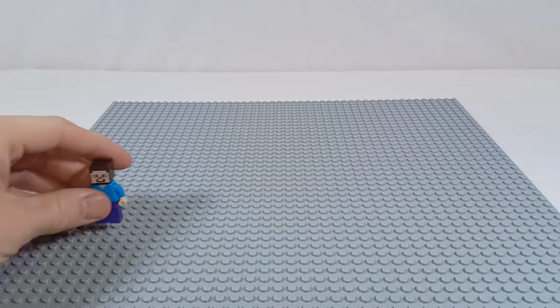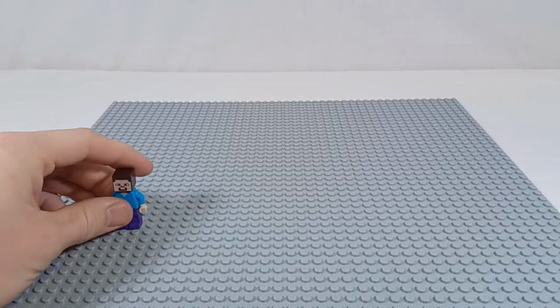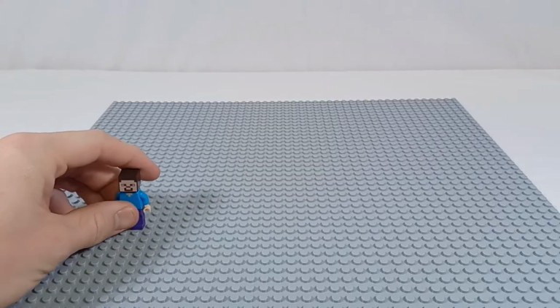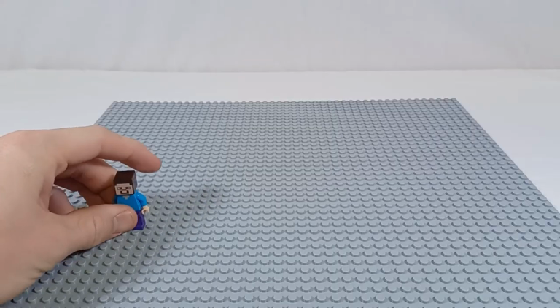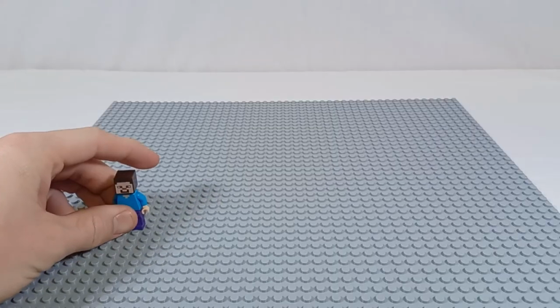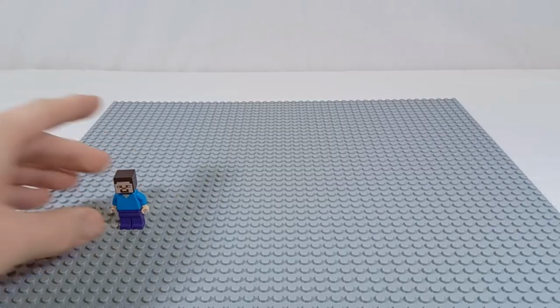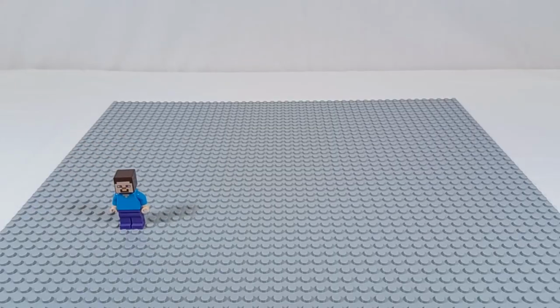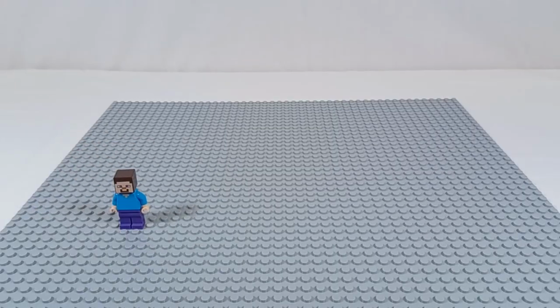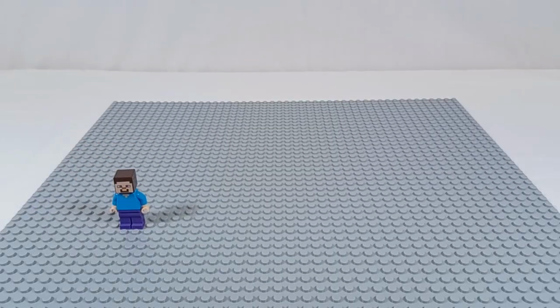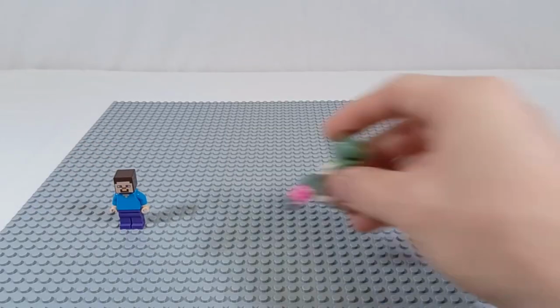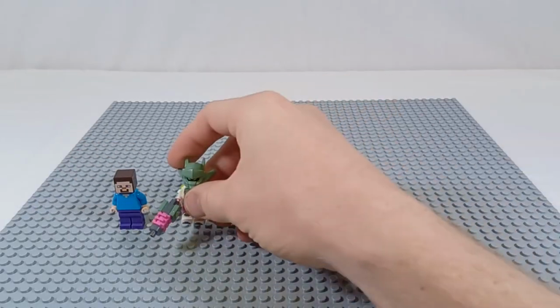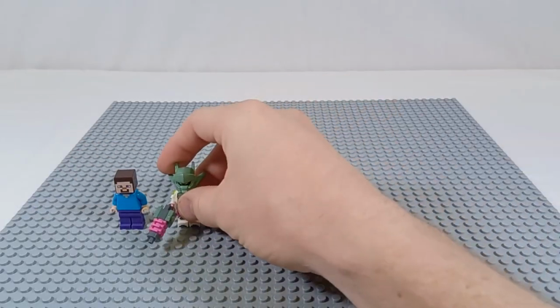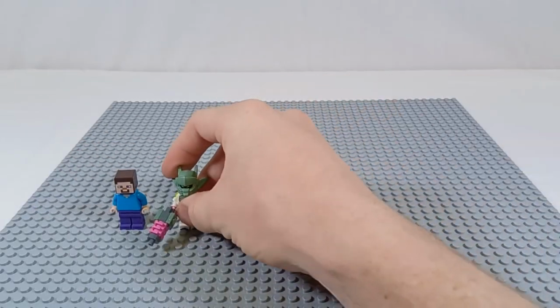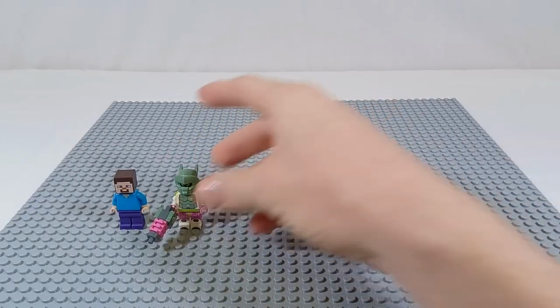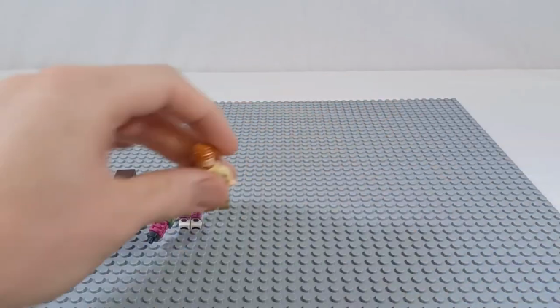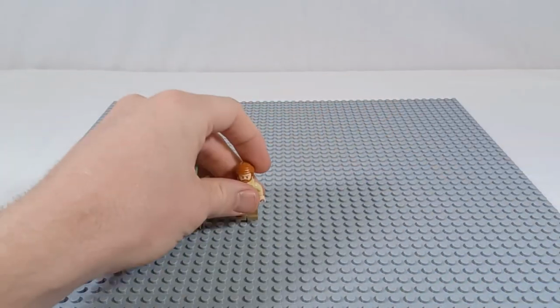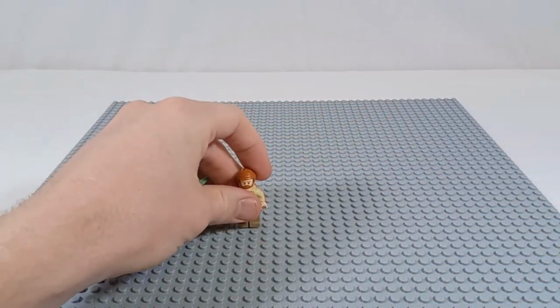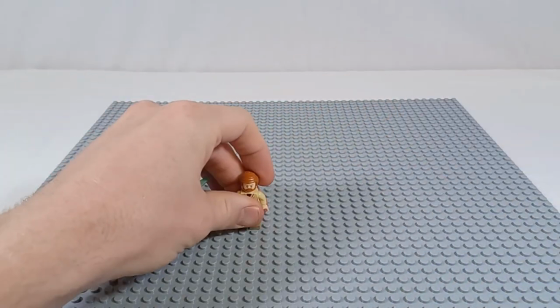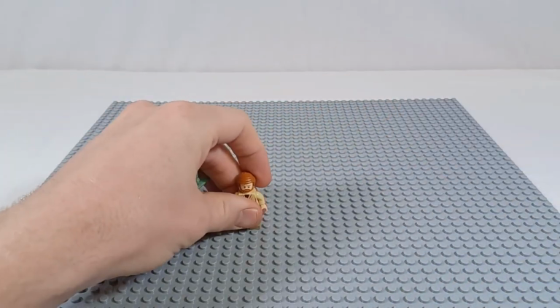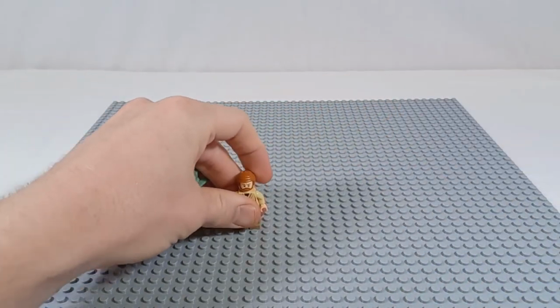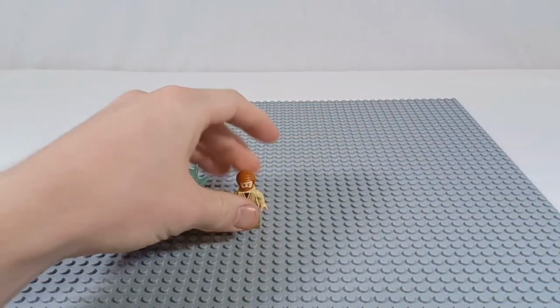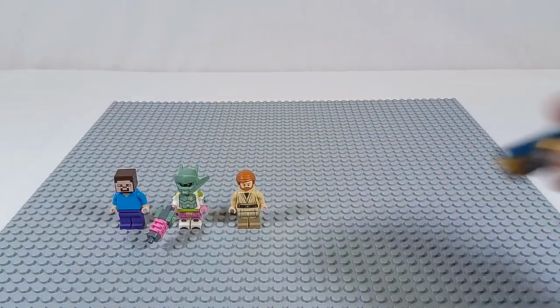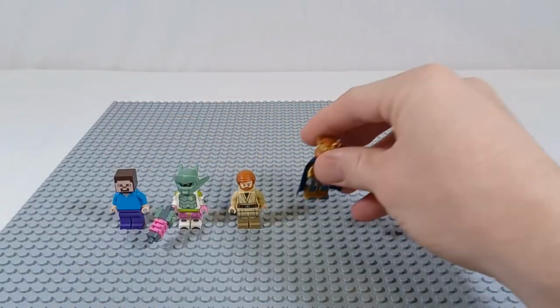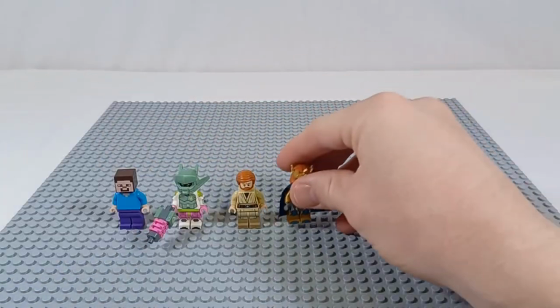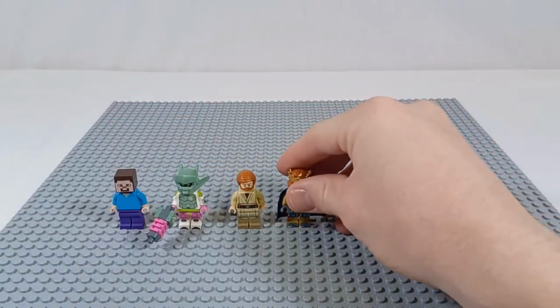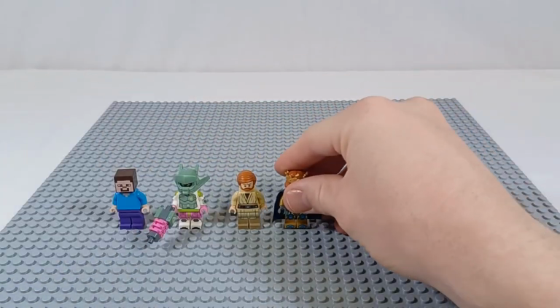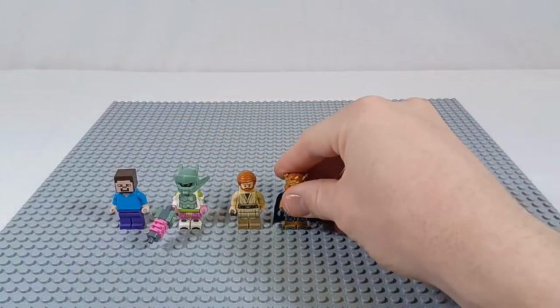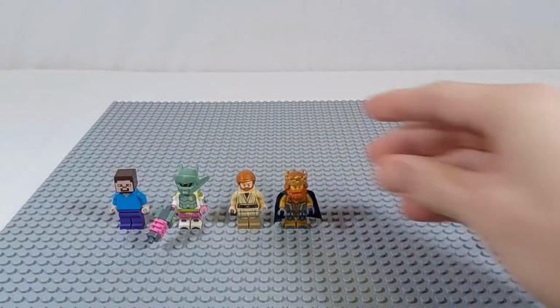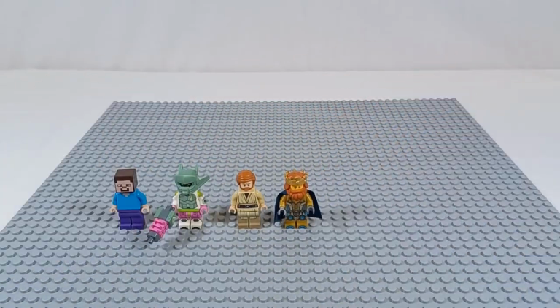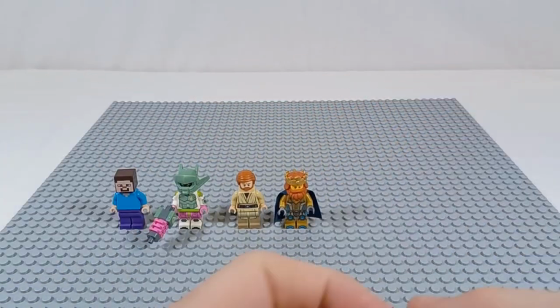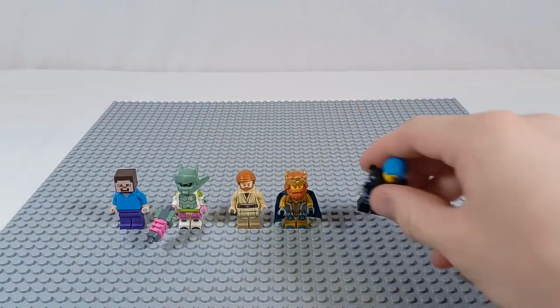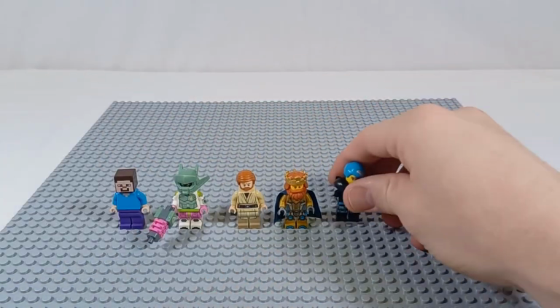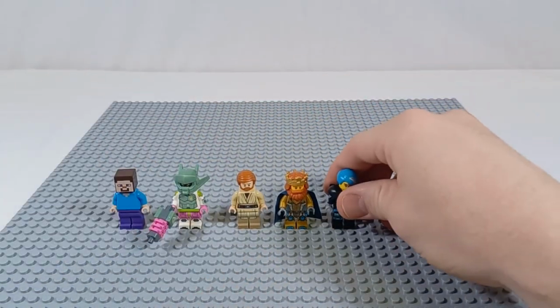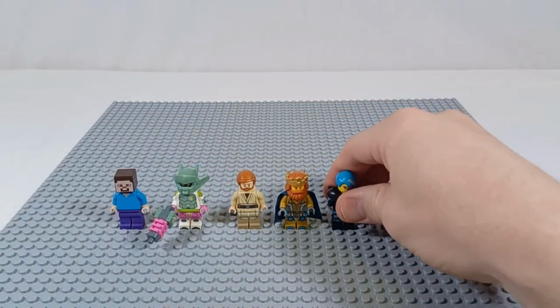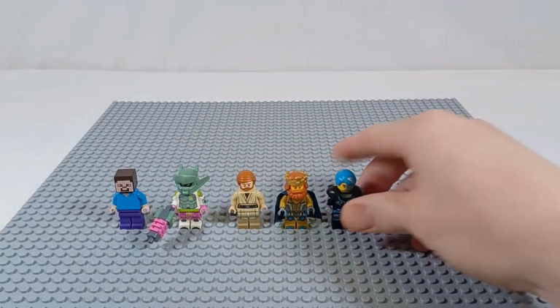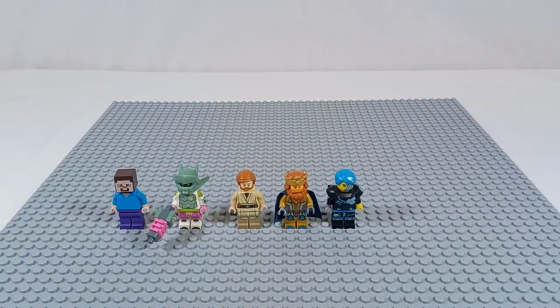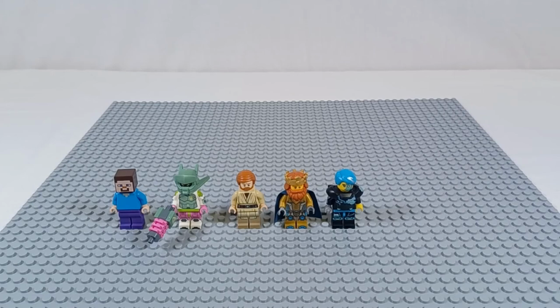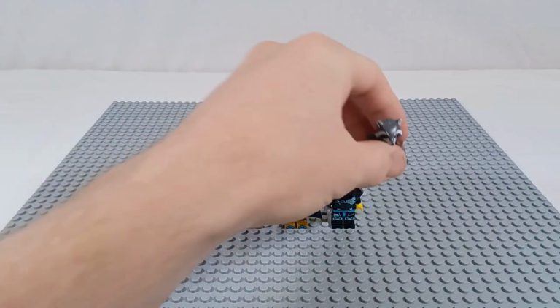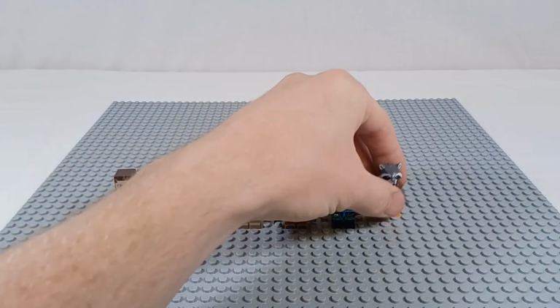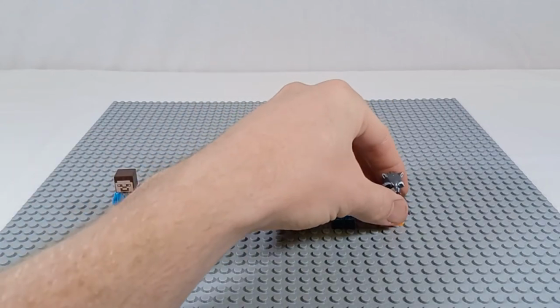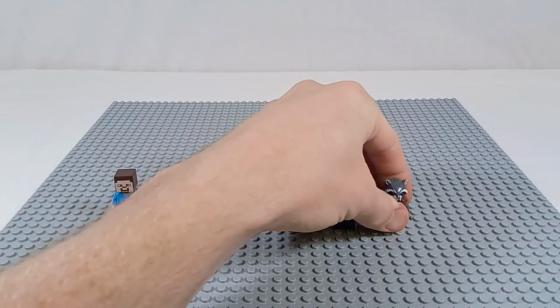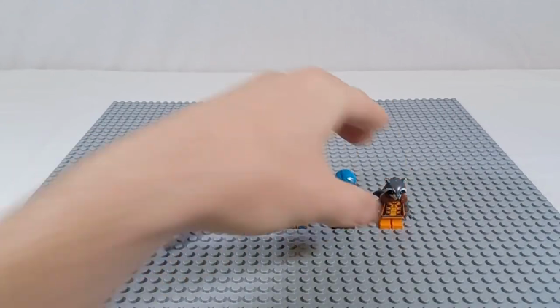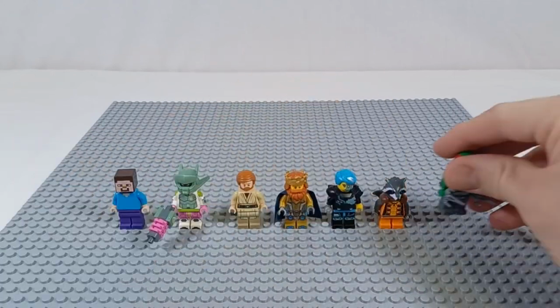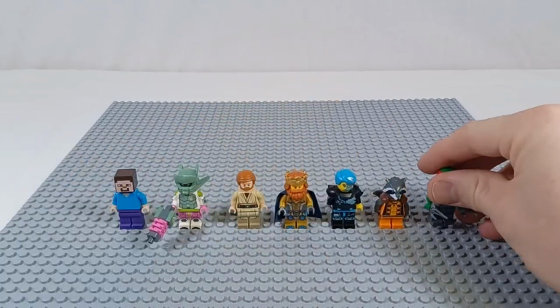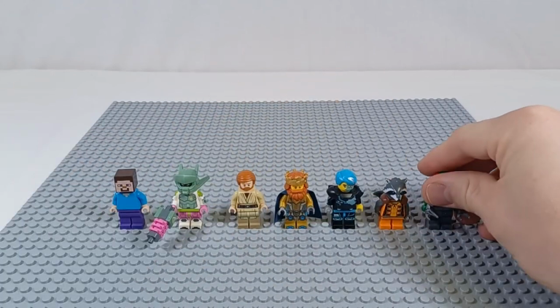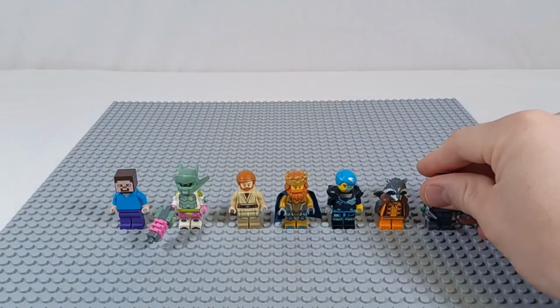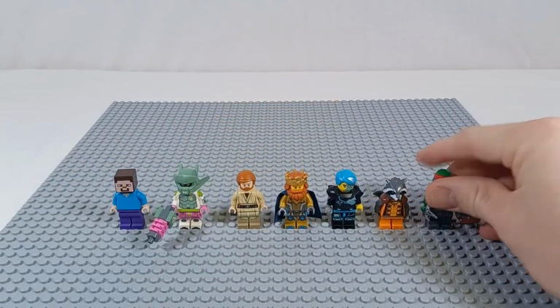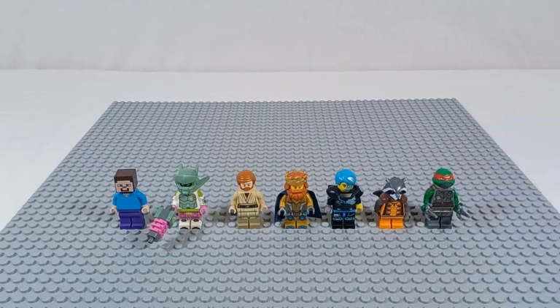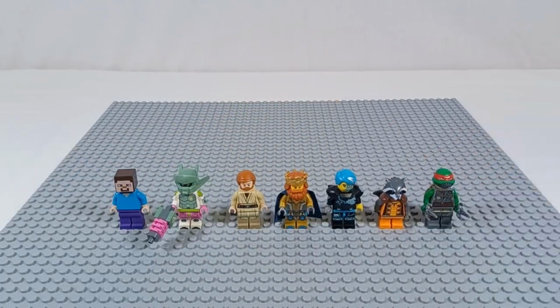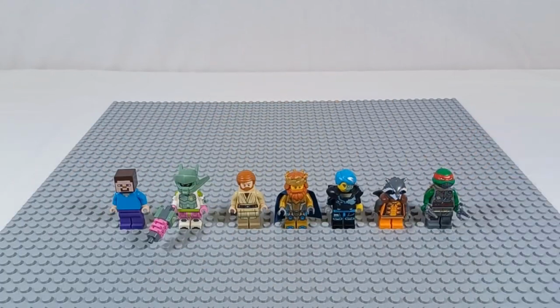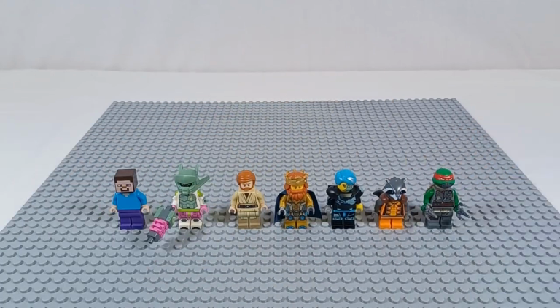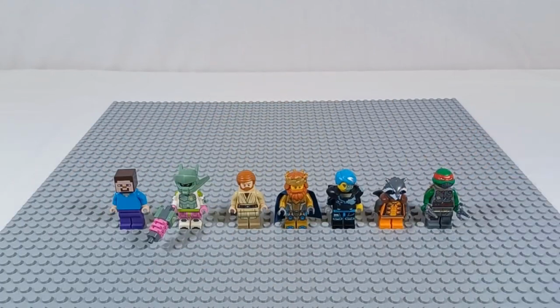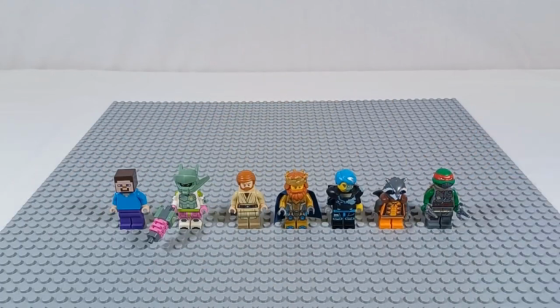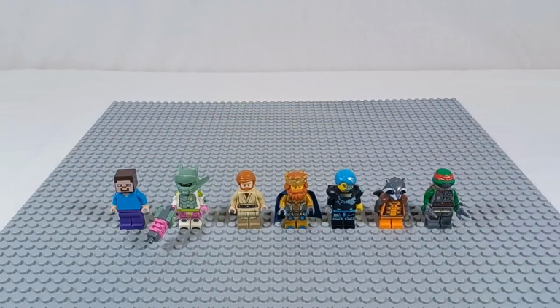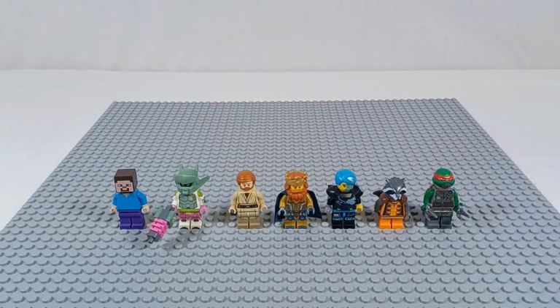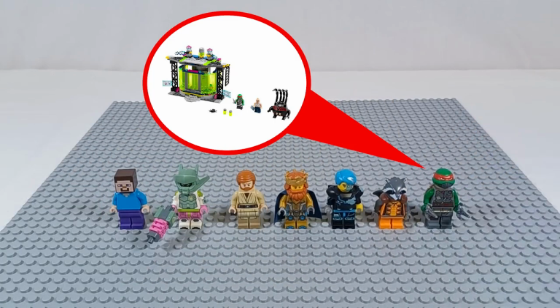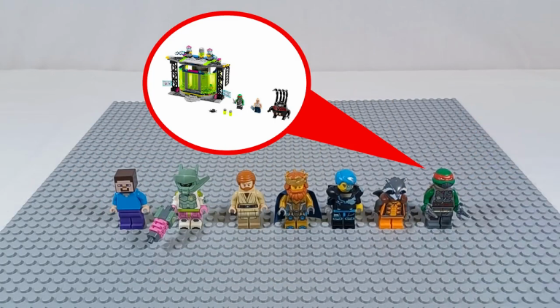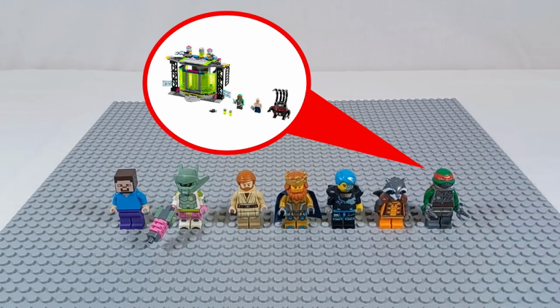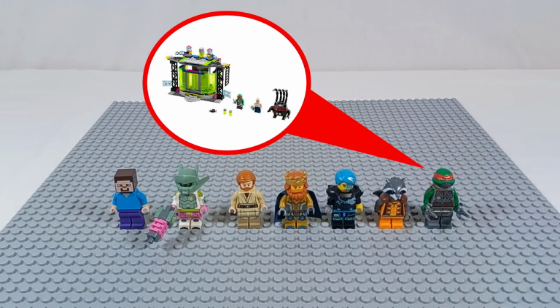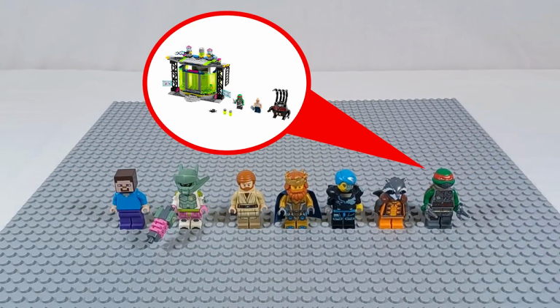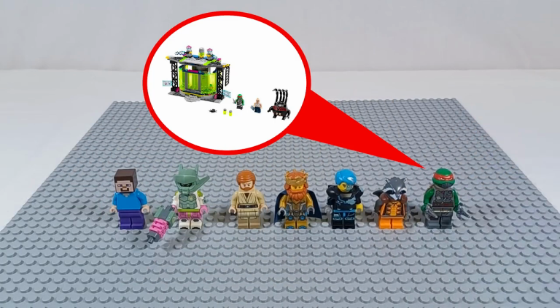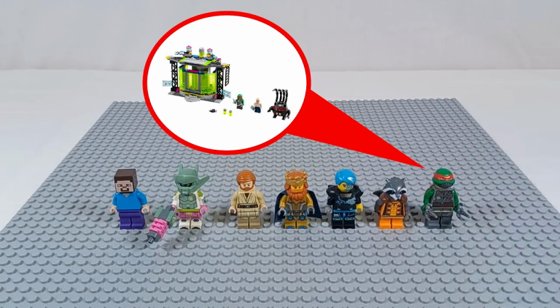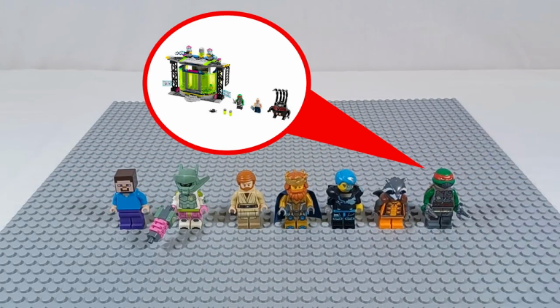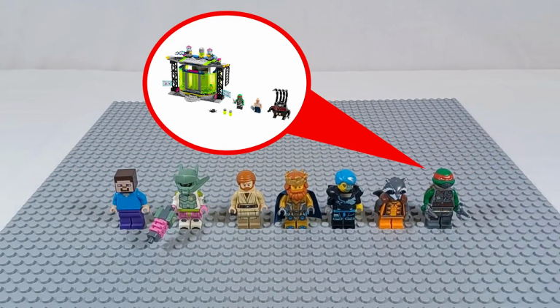Finally, the last unique identifiers in a collection include the minifigures. Many sets have unique minifigures that can tell you which sets are included in the collection.